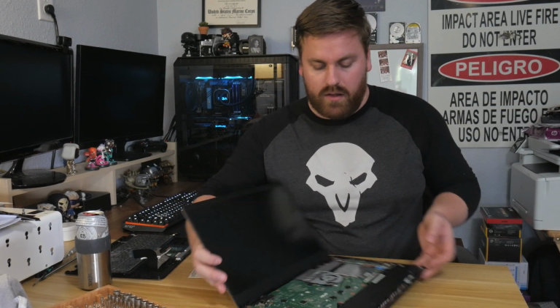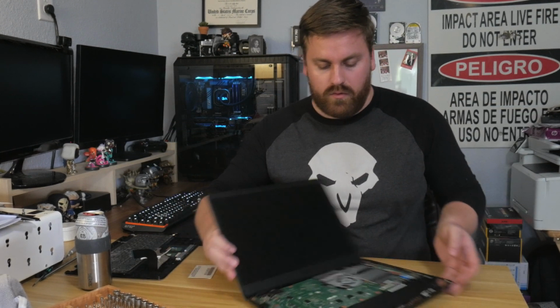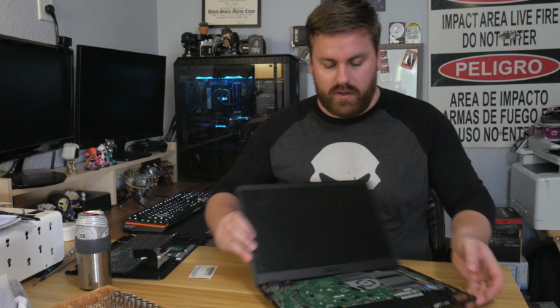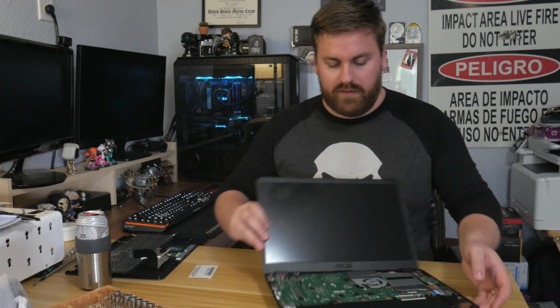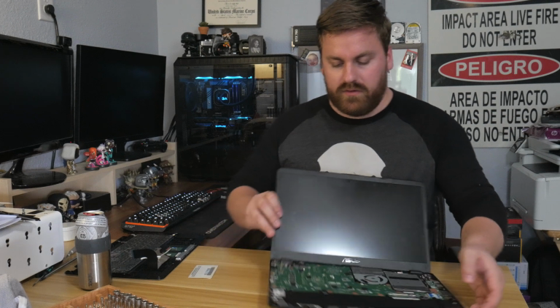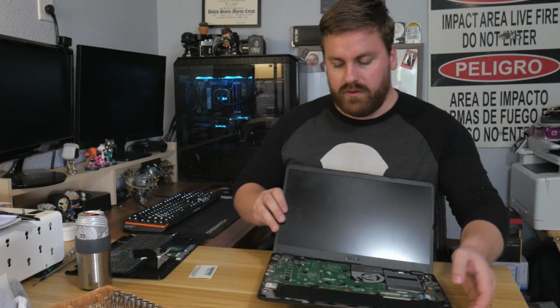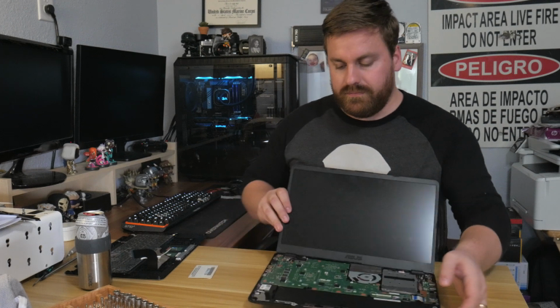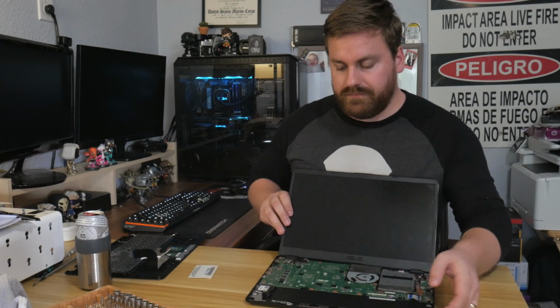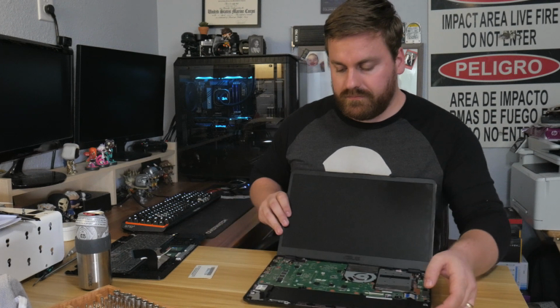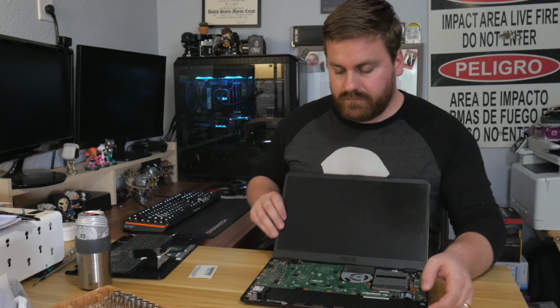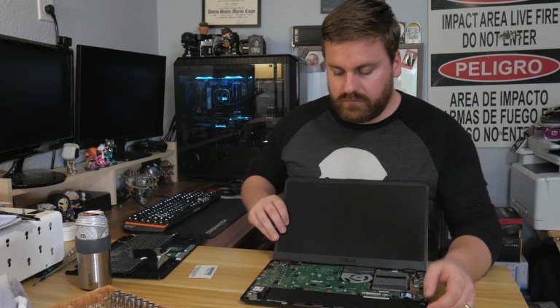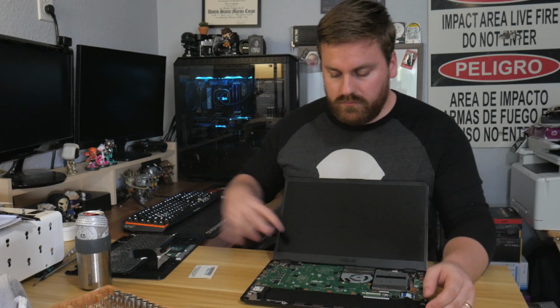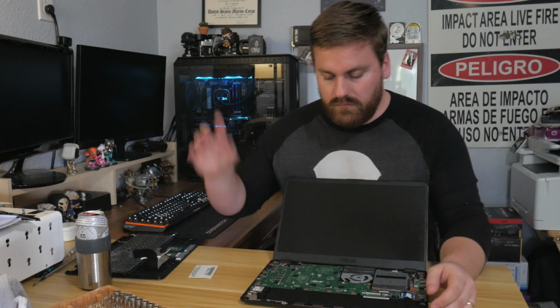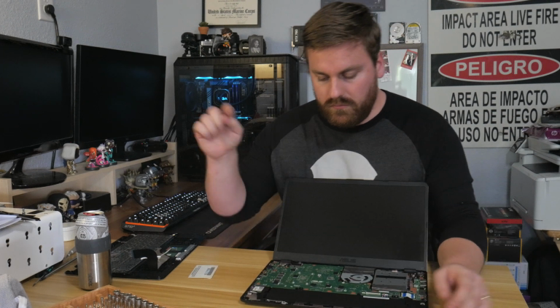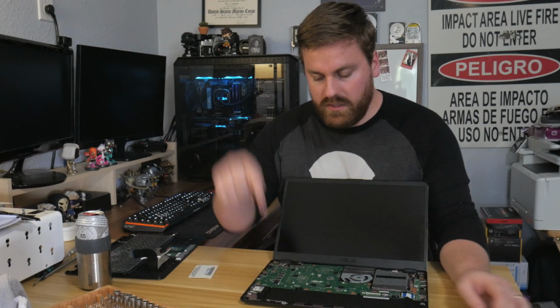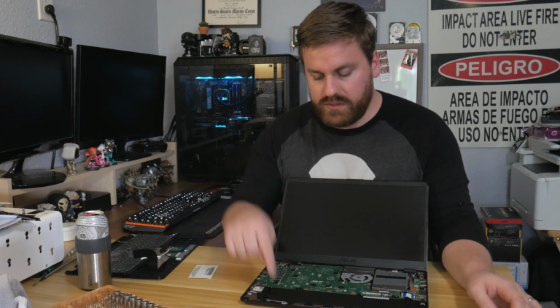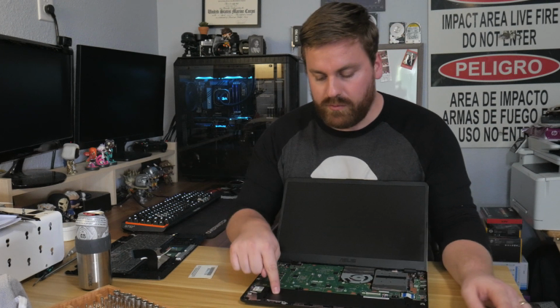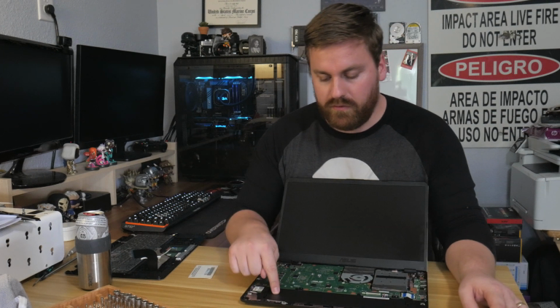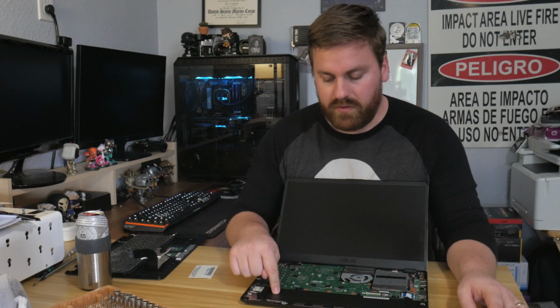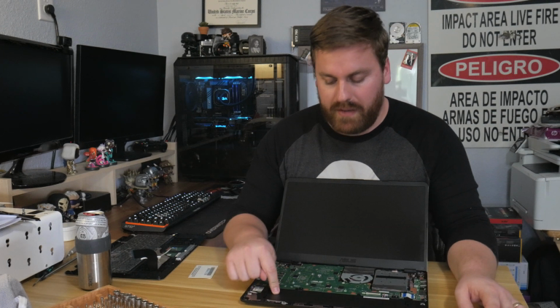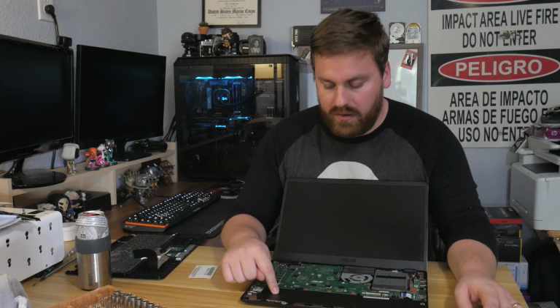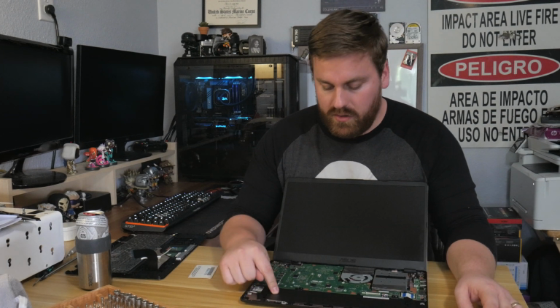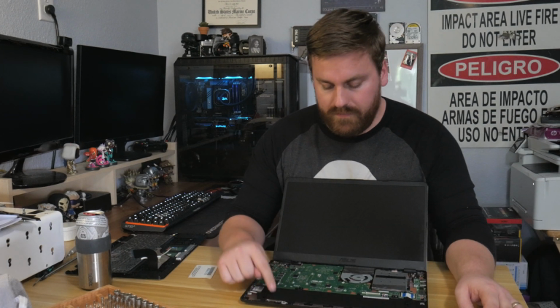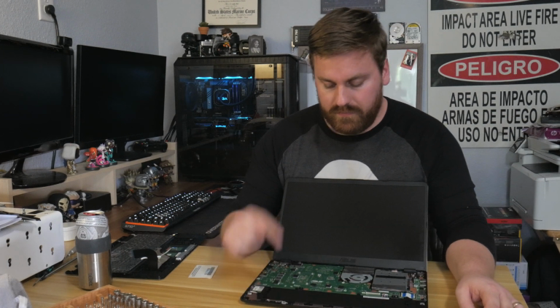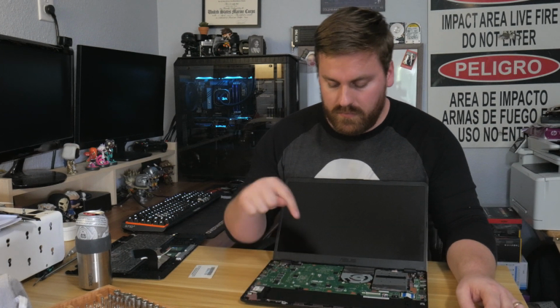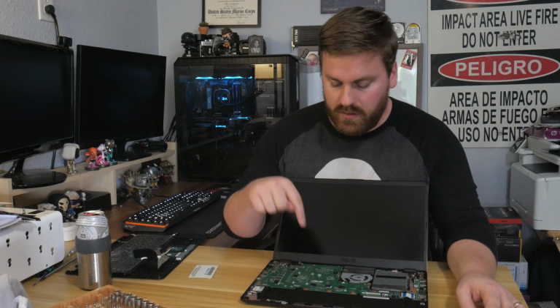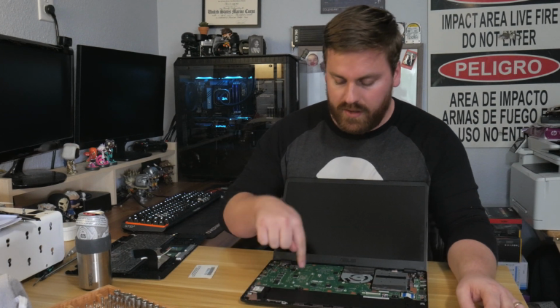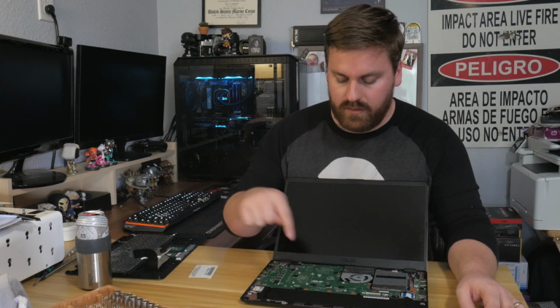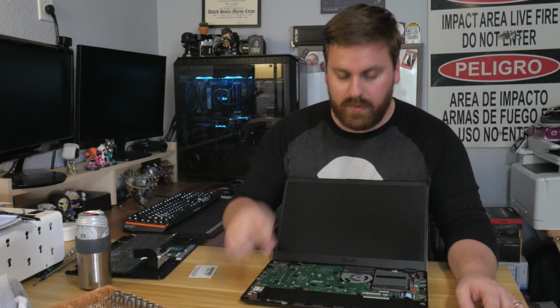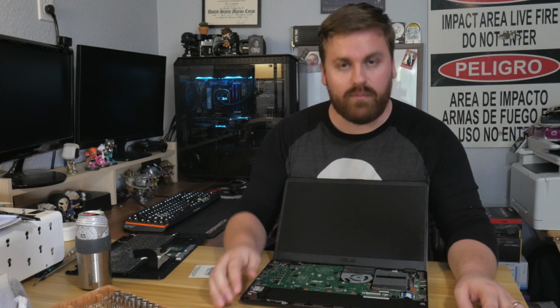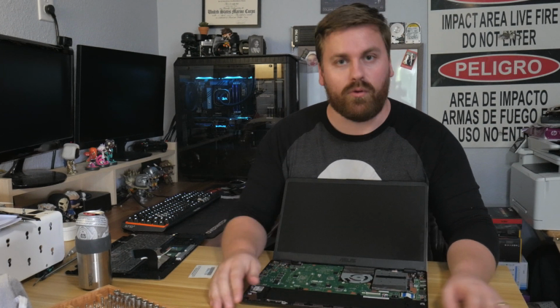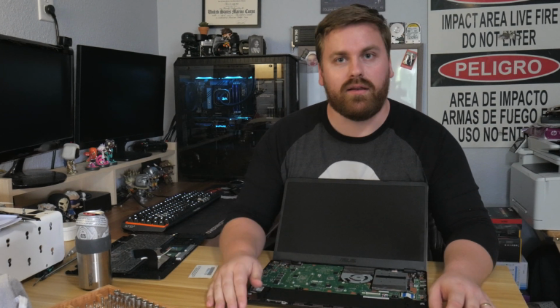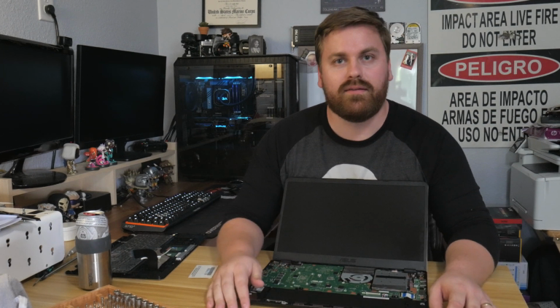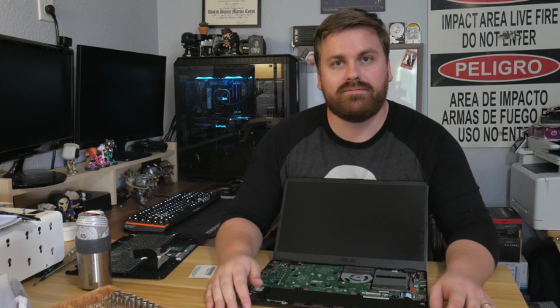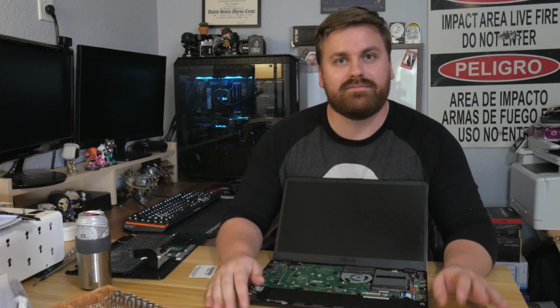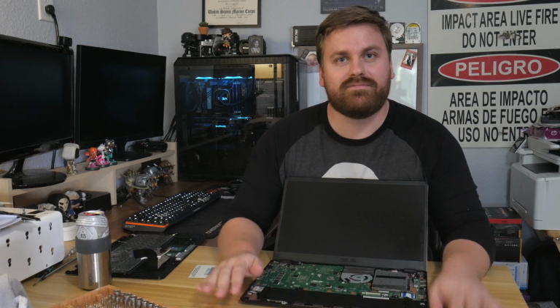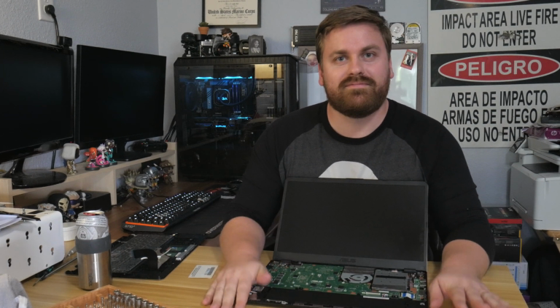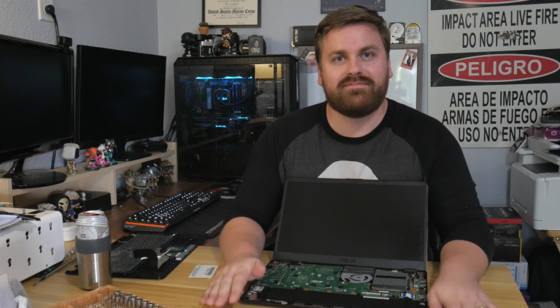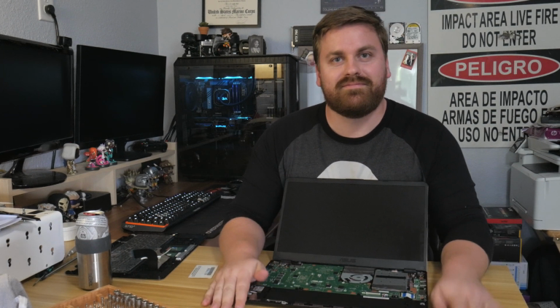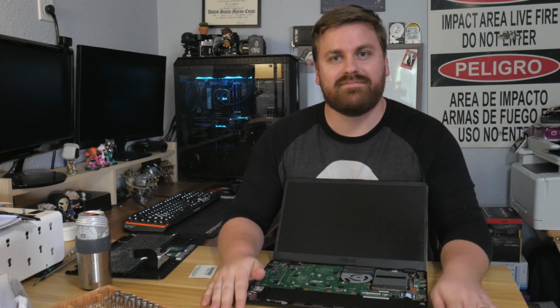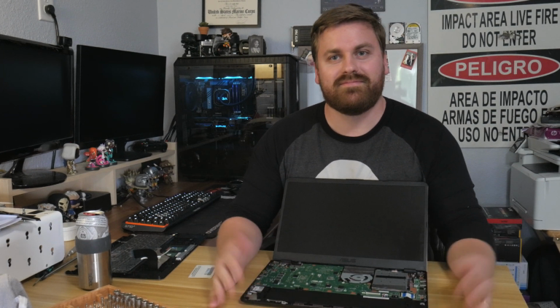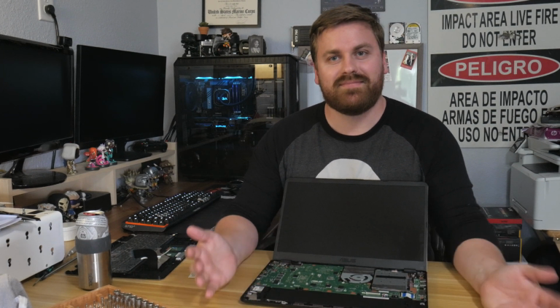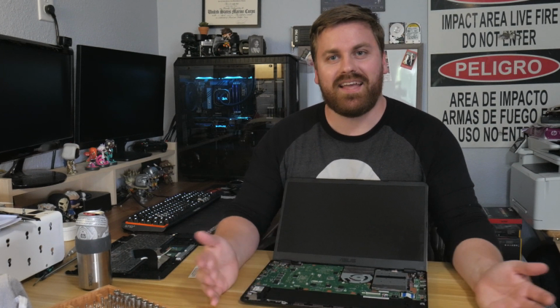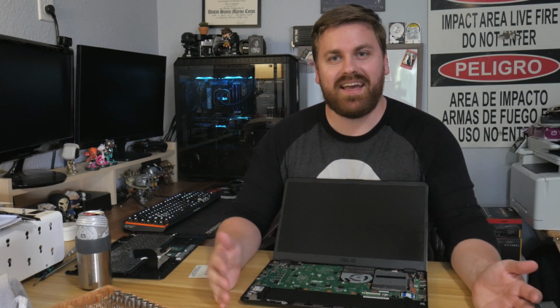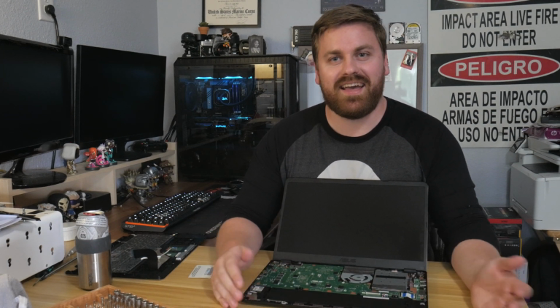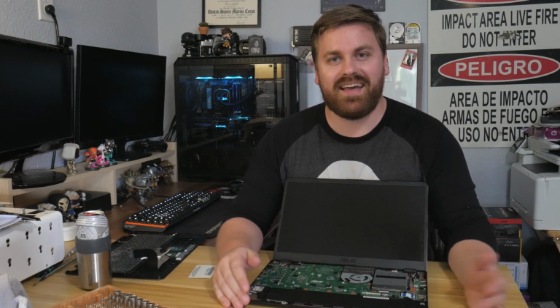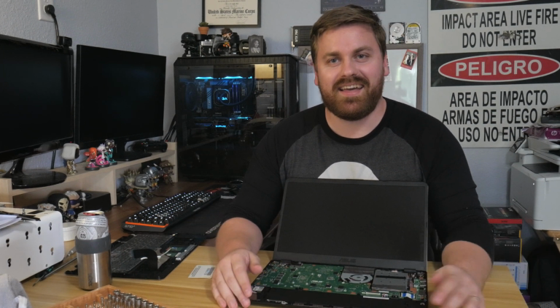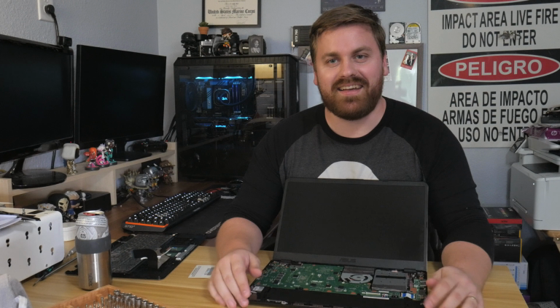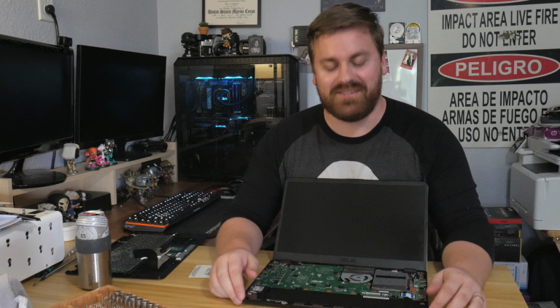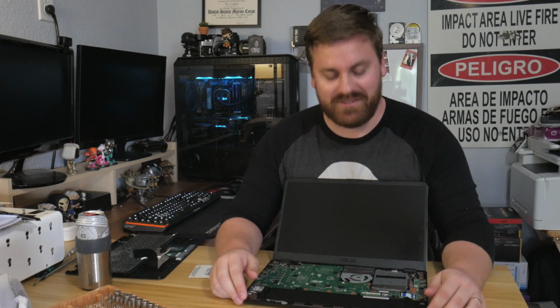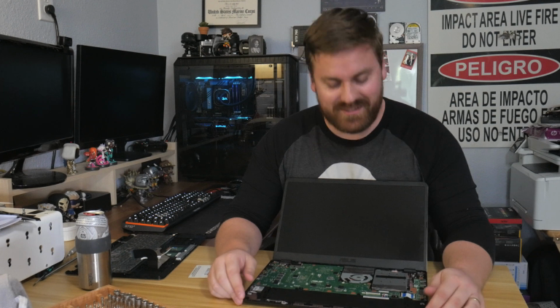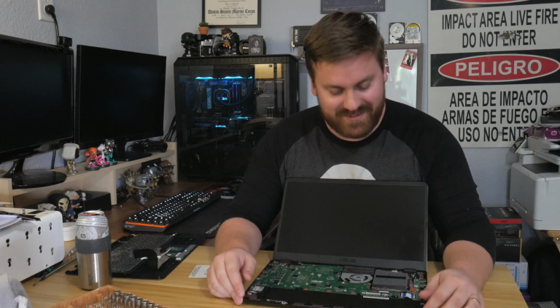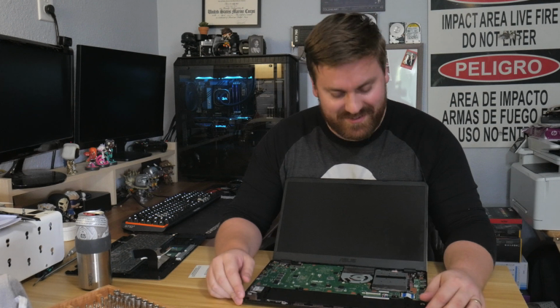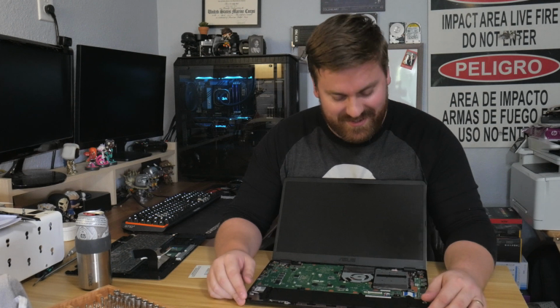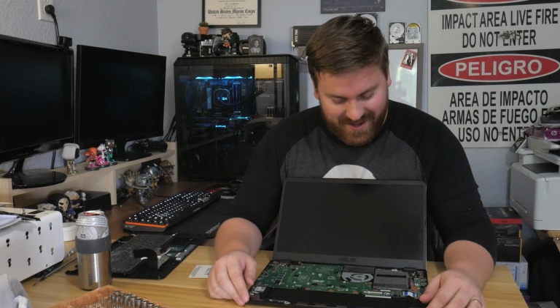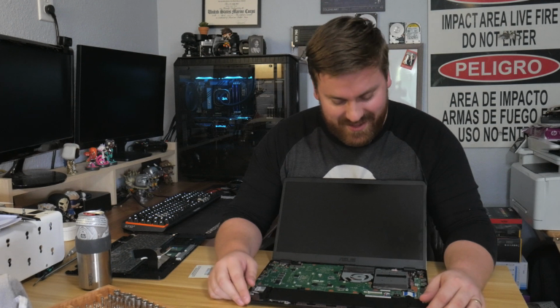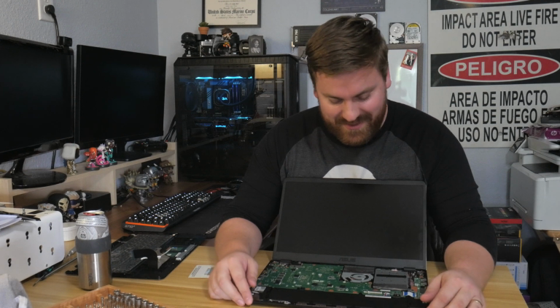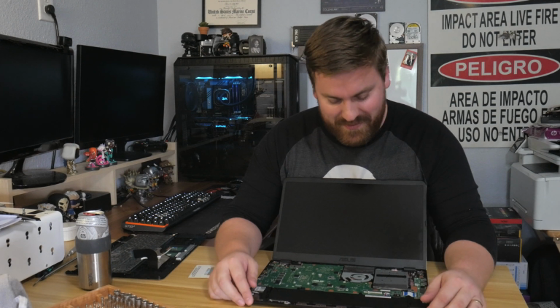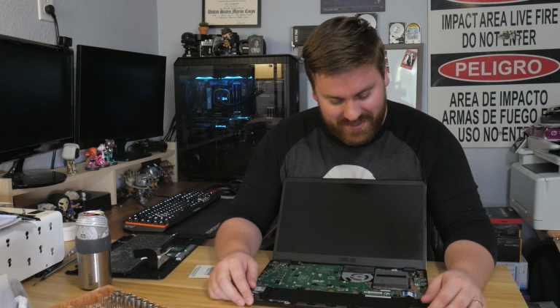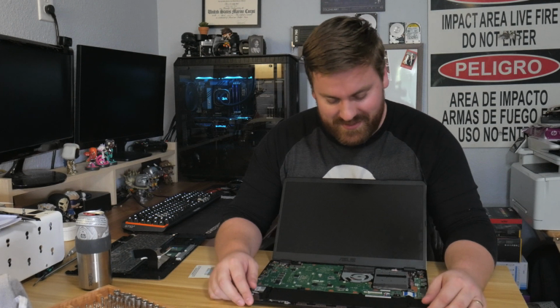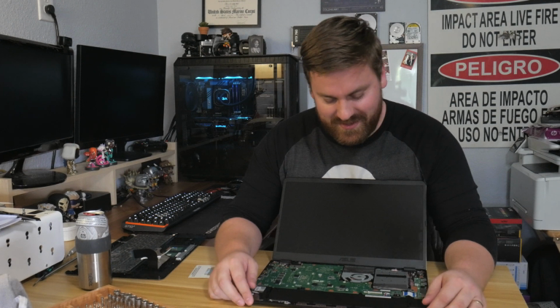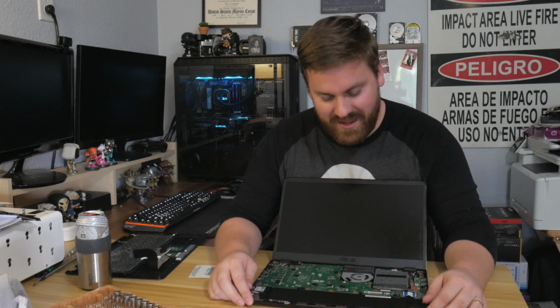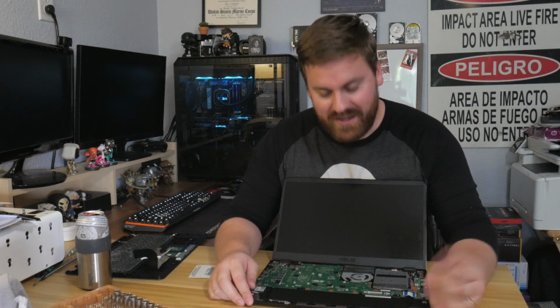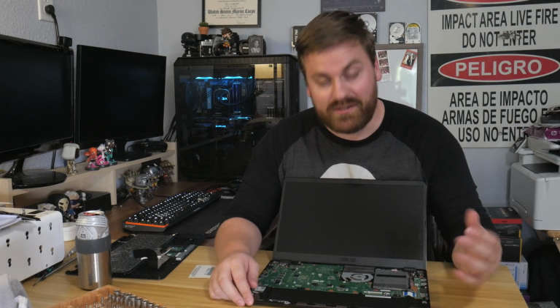Now what we have to do is remove the battery and the mainboard. Yay, Asus — they really made this complicated.